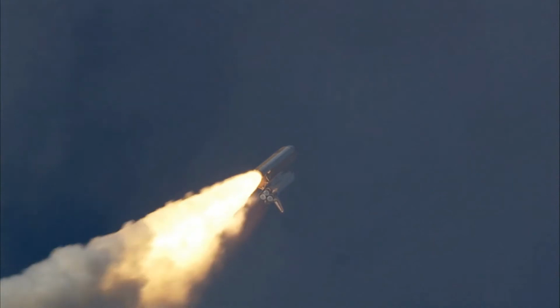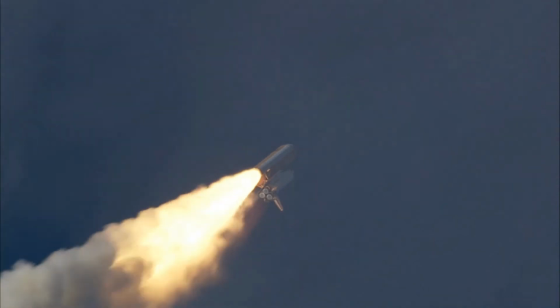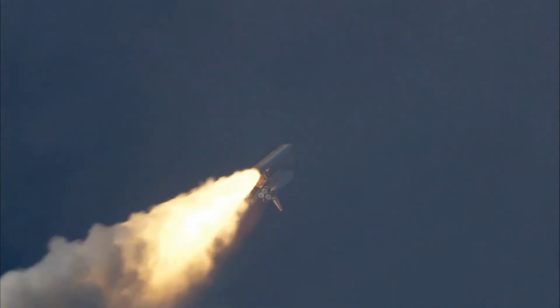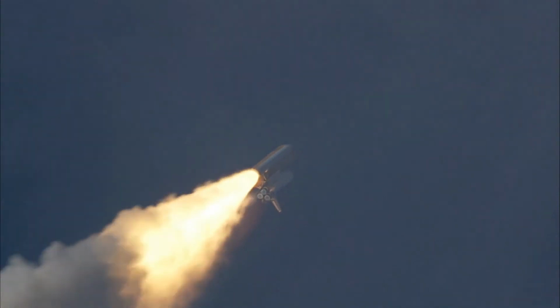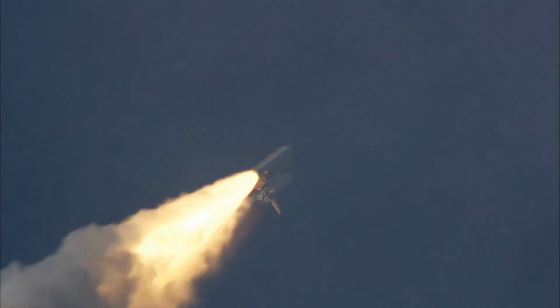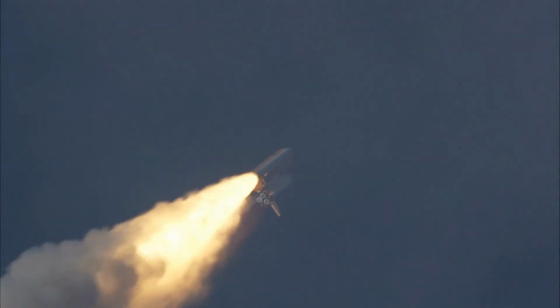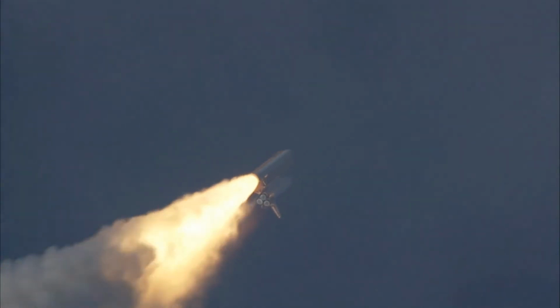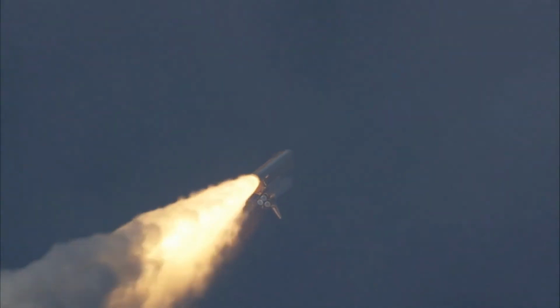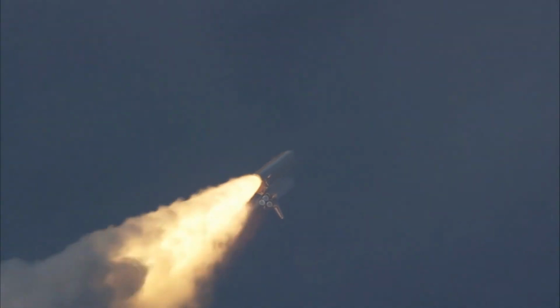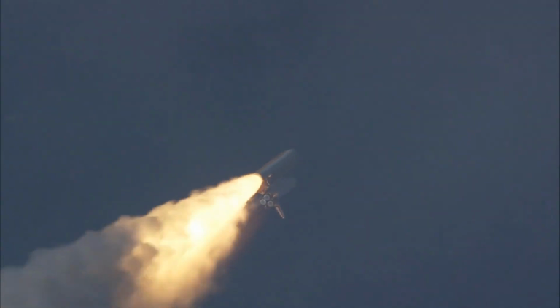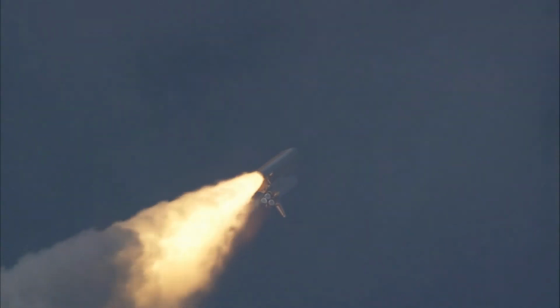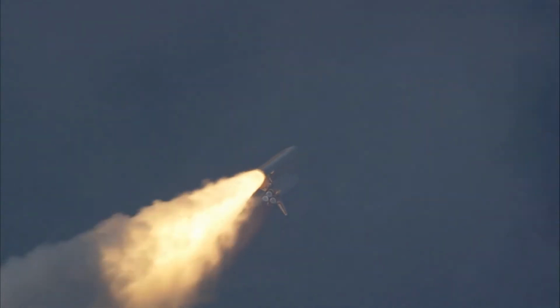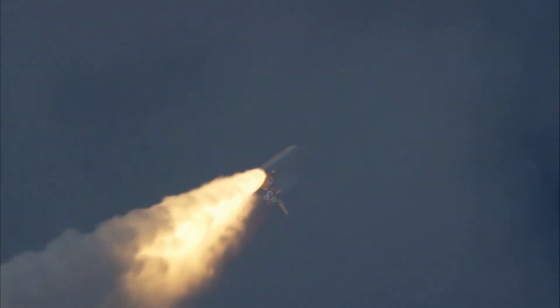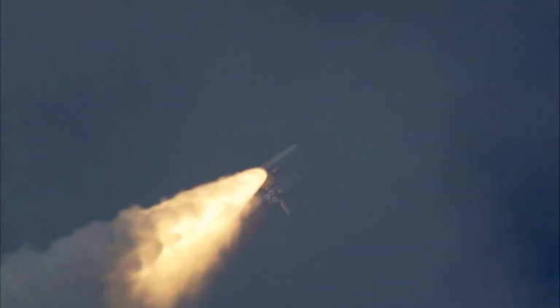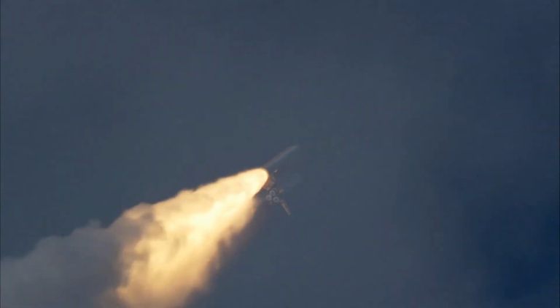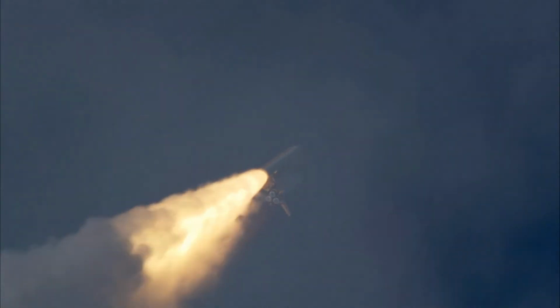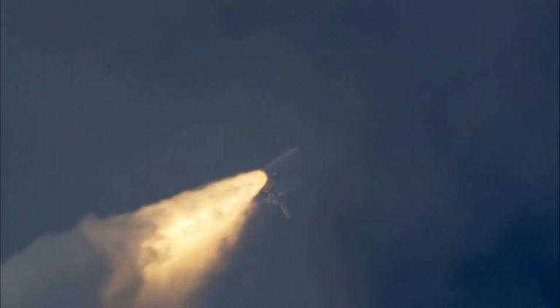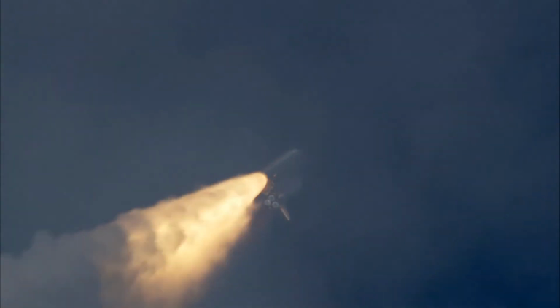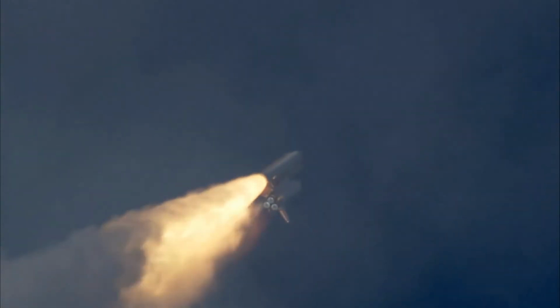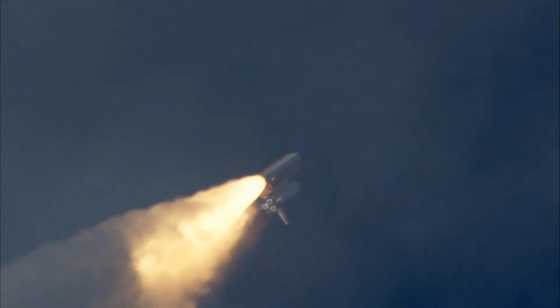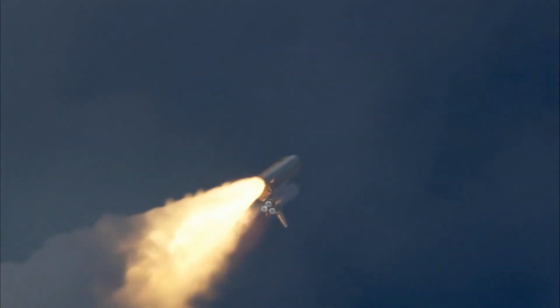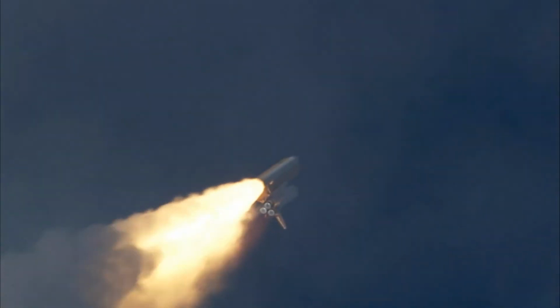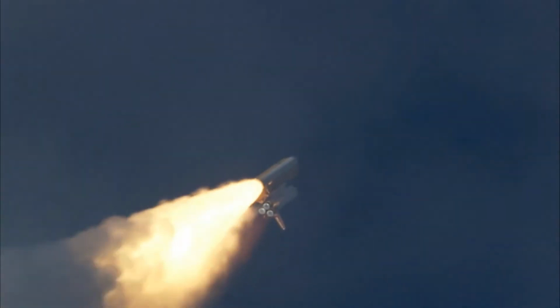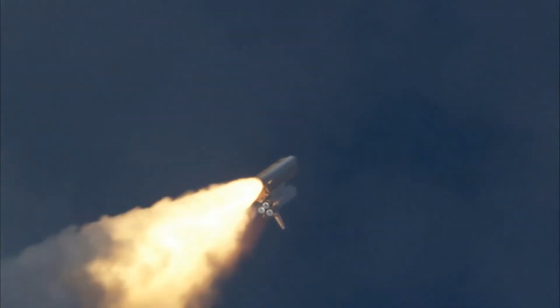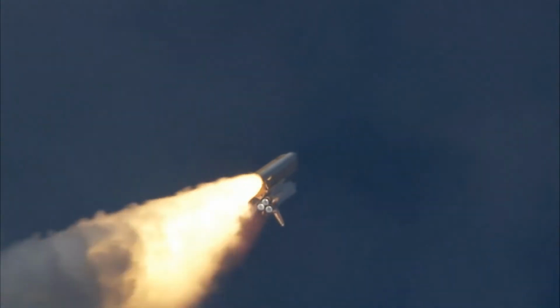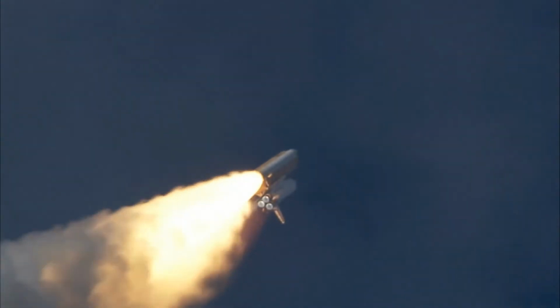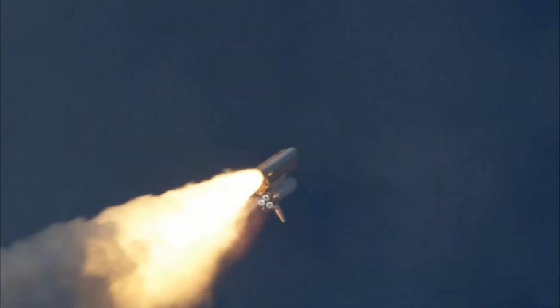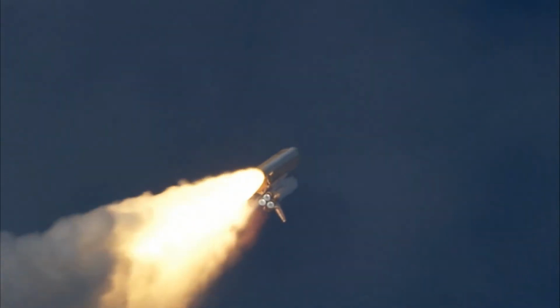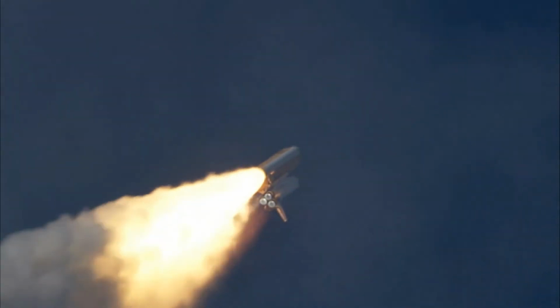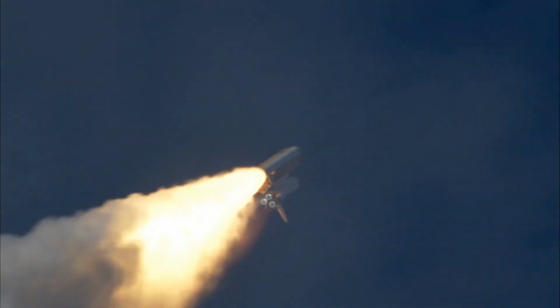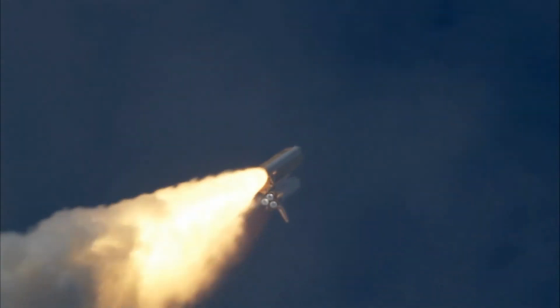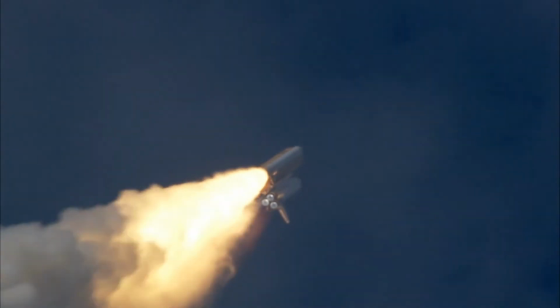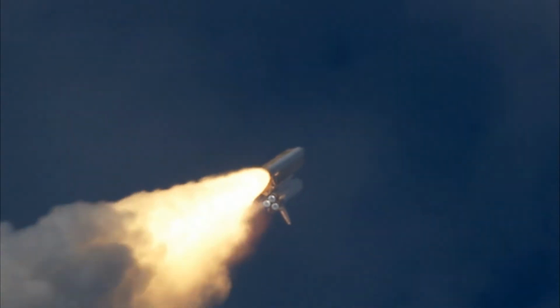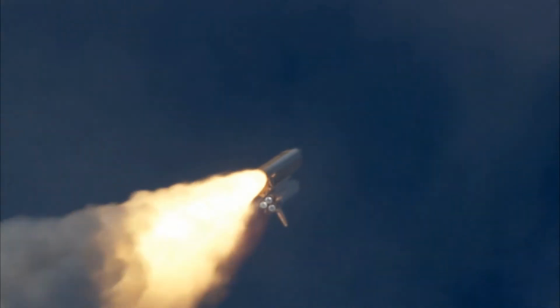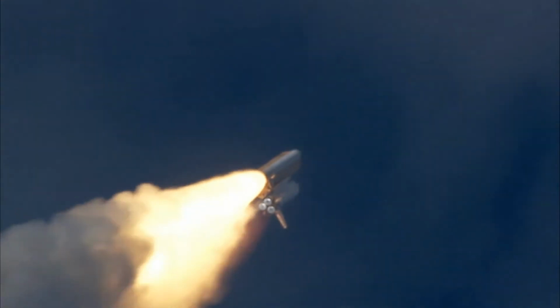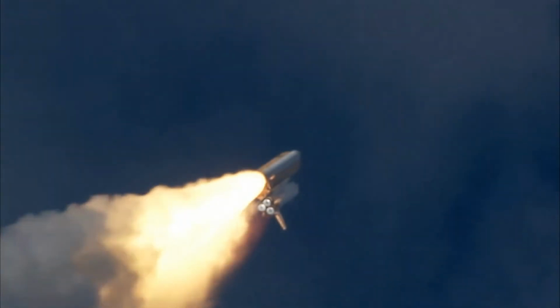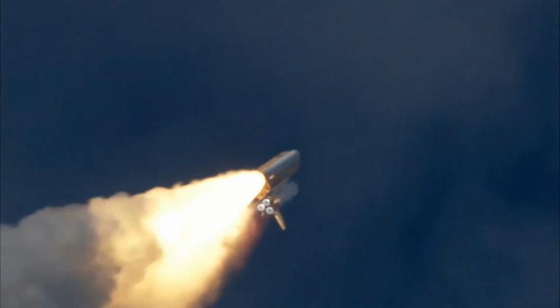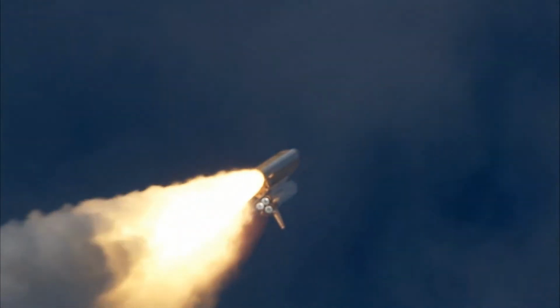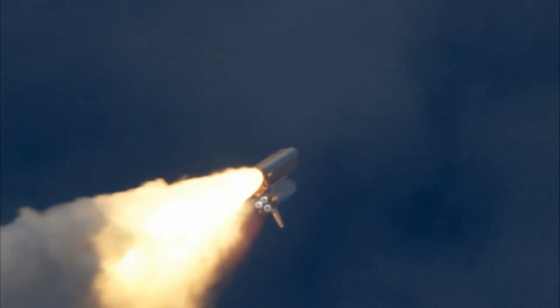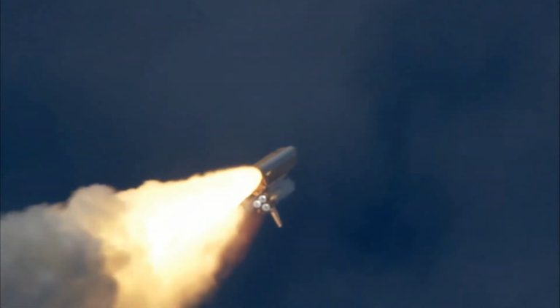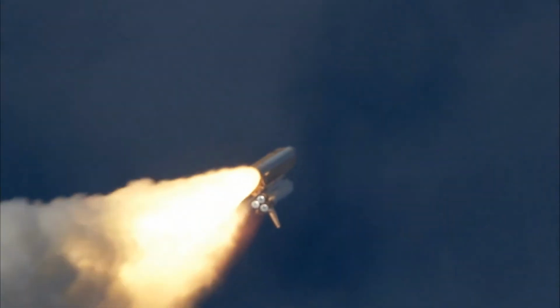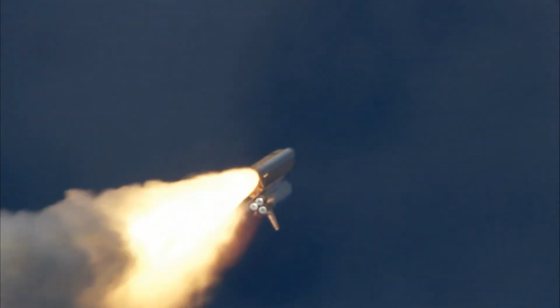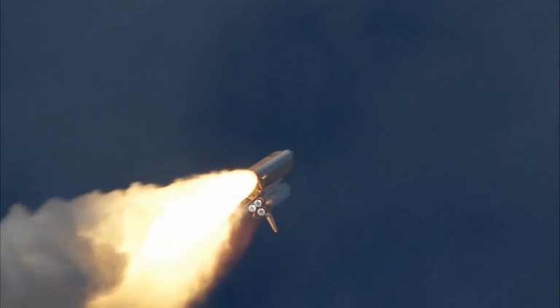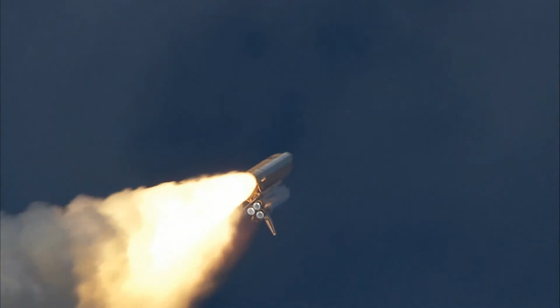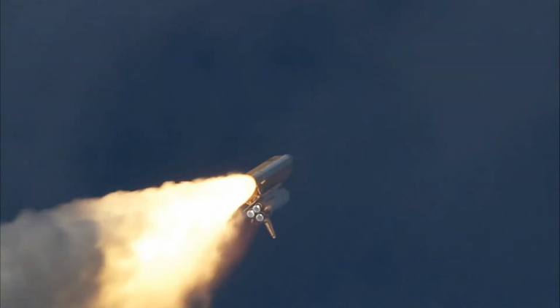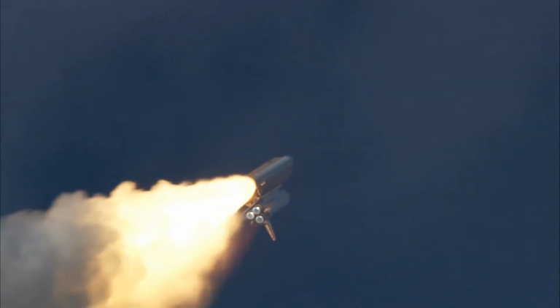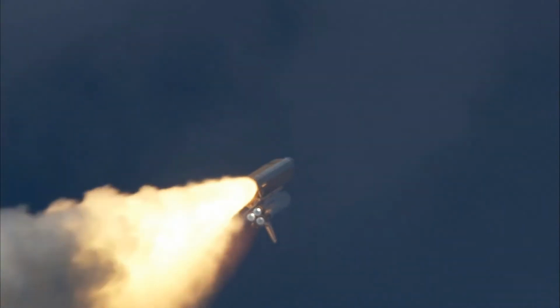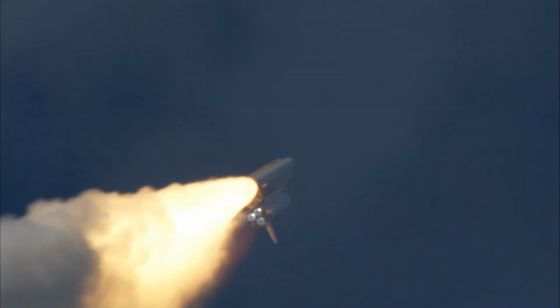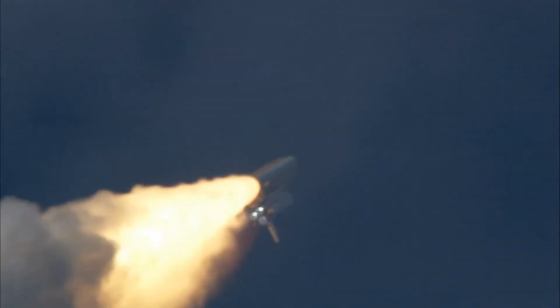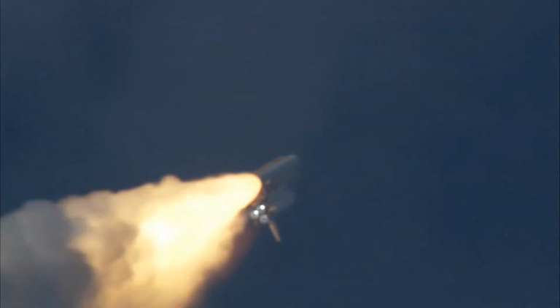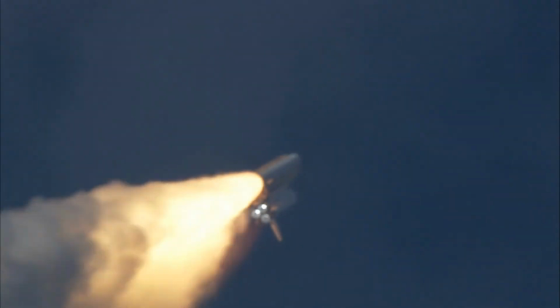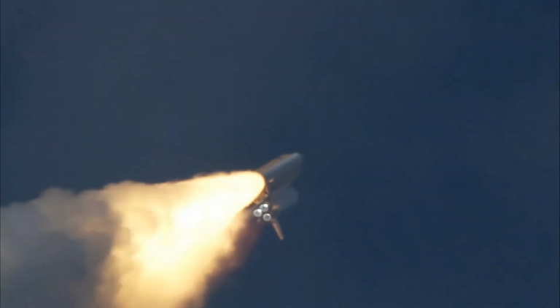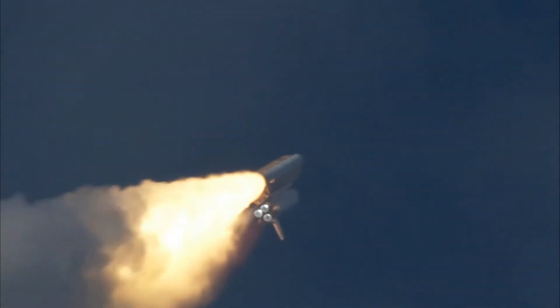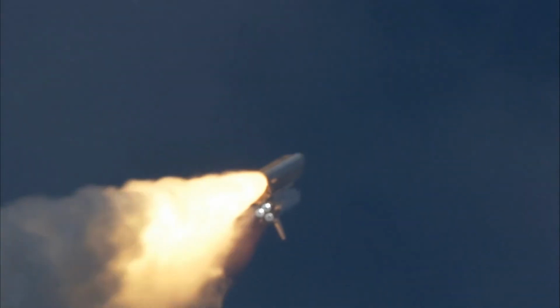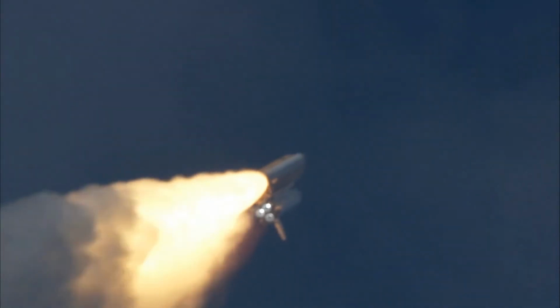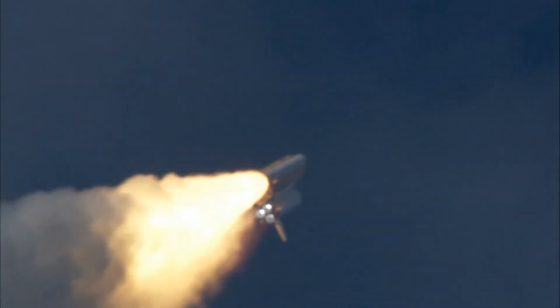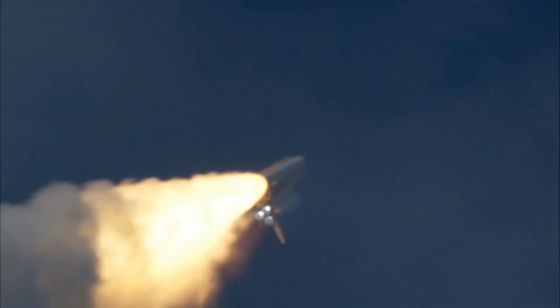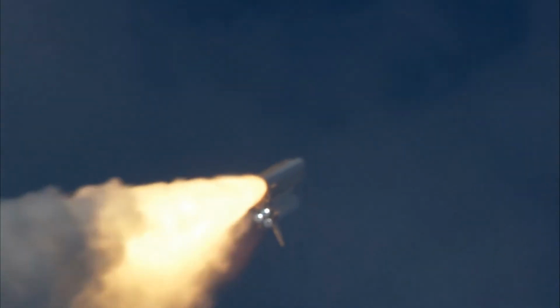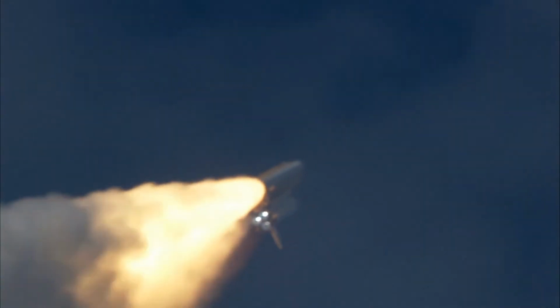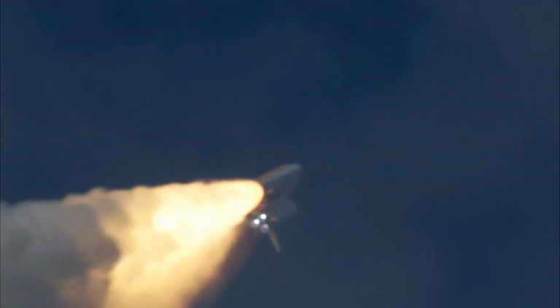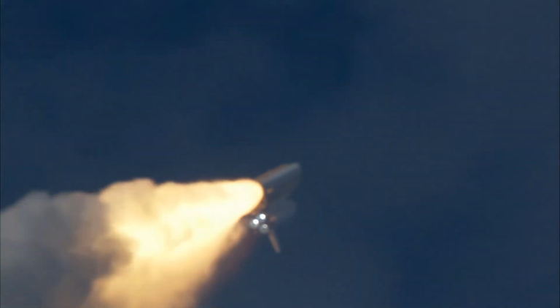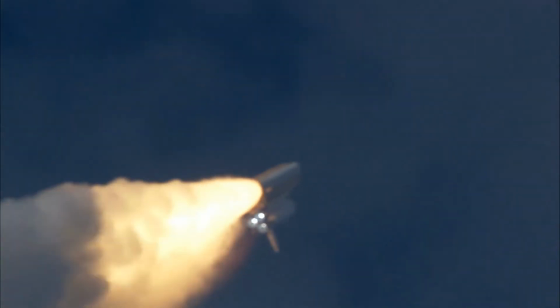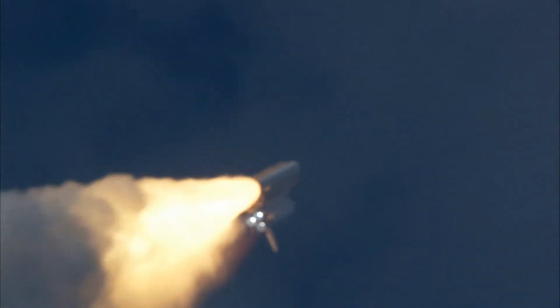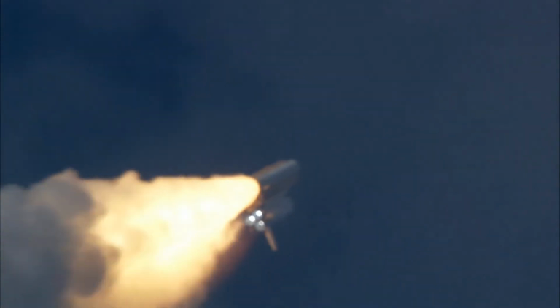The three liquid fuel main engines now throttling back to 72% of rated performance, going into the bucket, reducing the stress on the shuttle as it breaks through the sound barrier. 70 seconds into the flight.